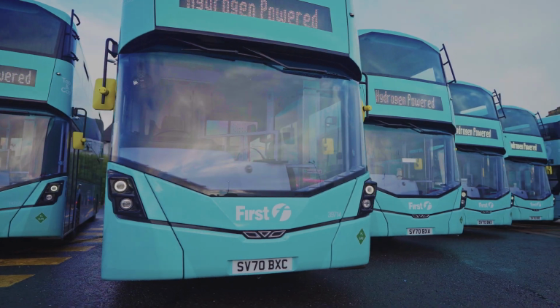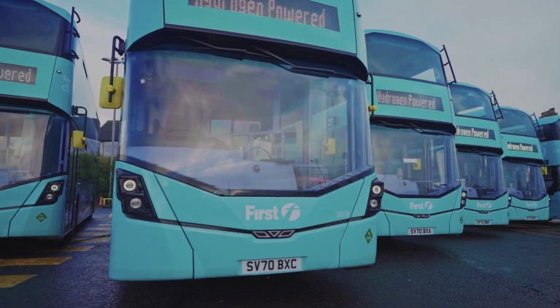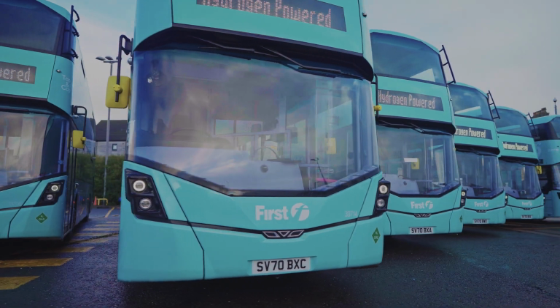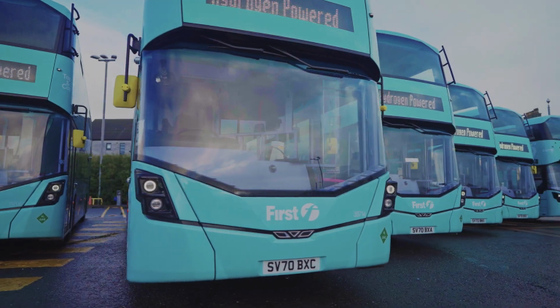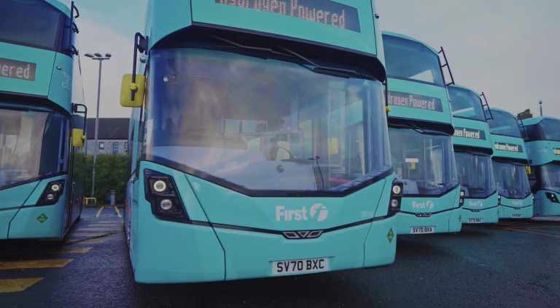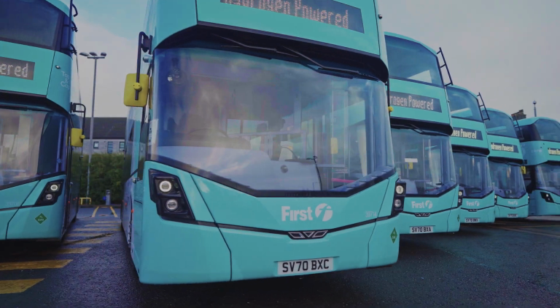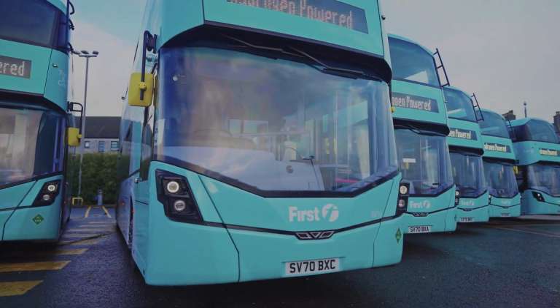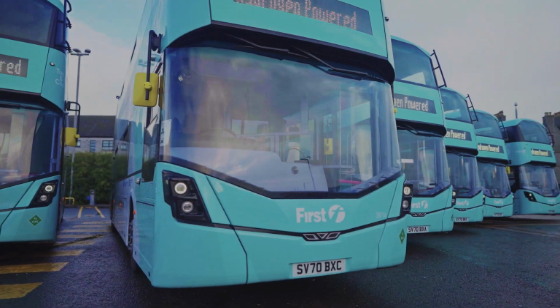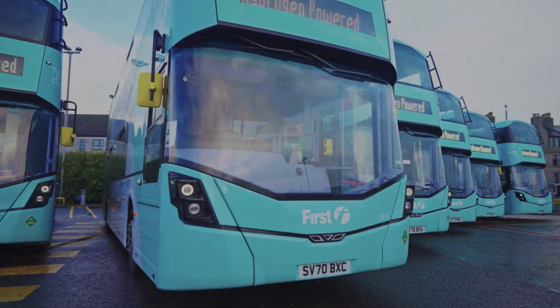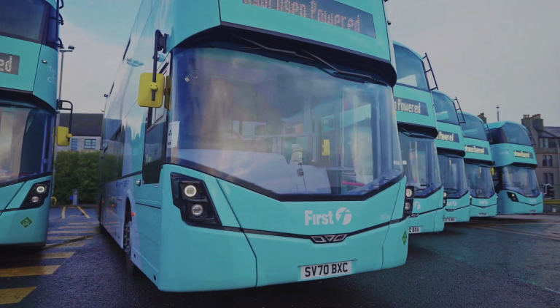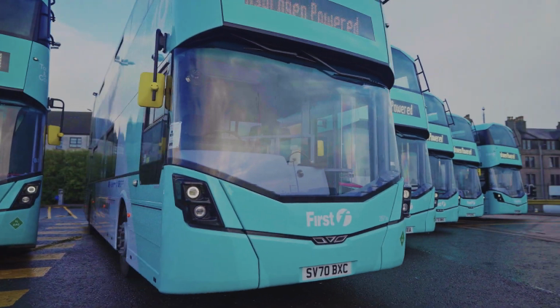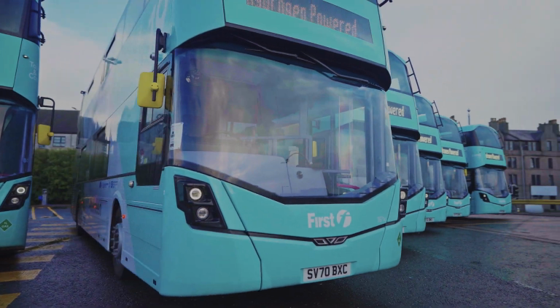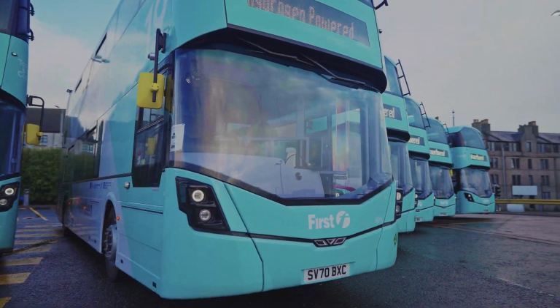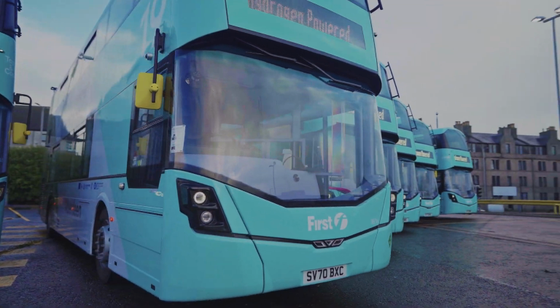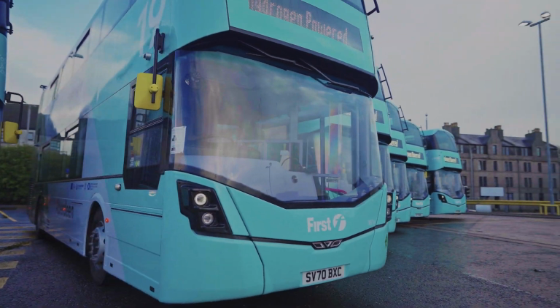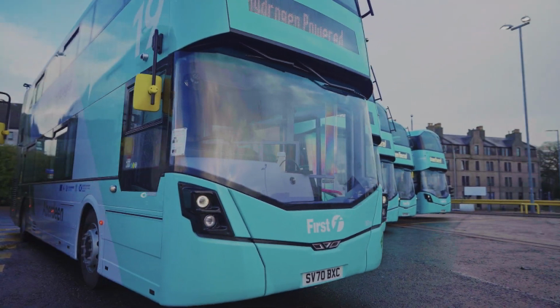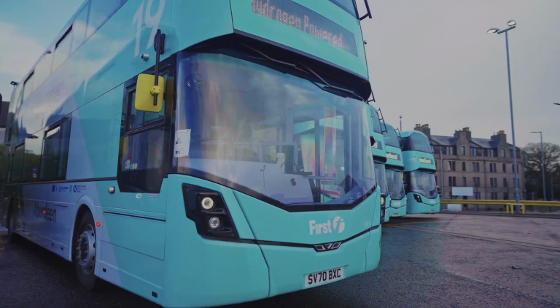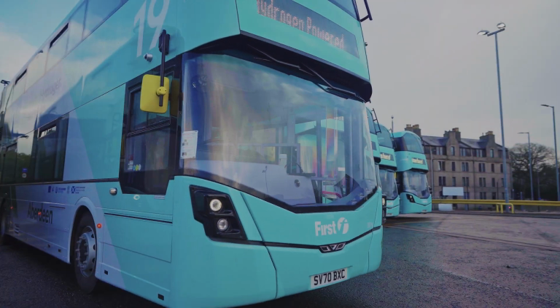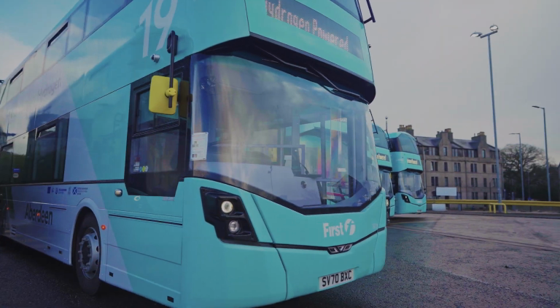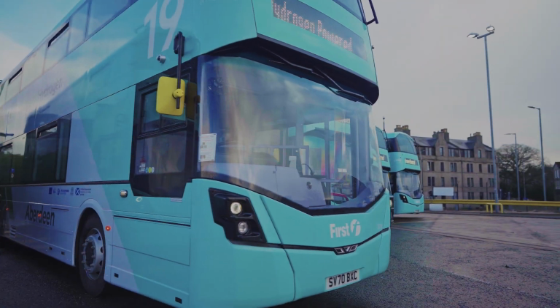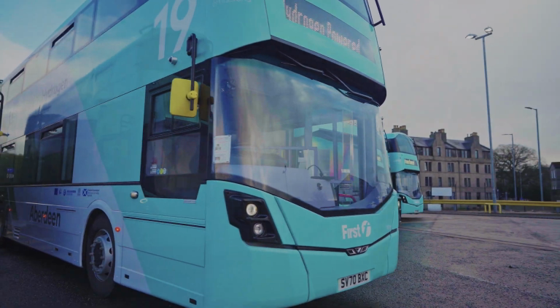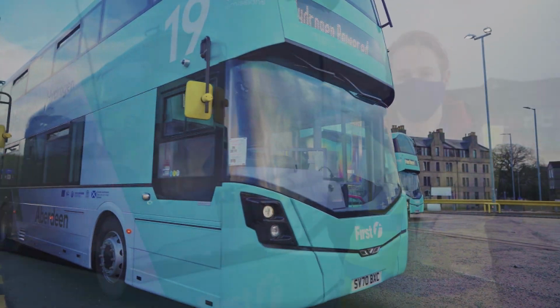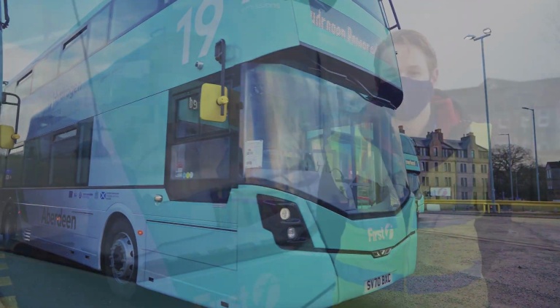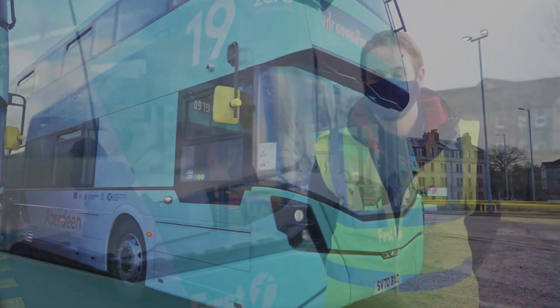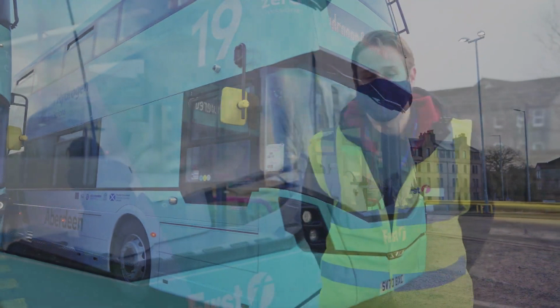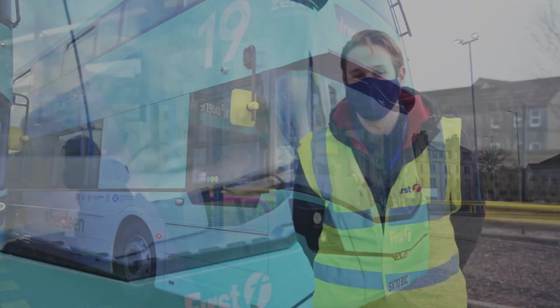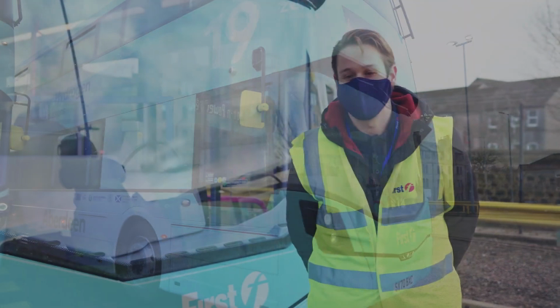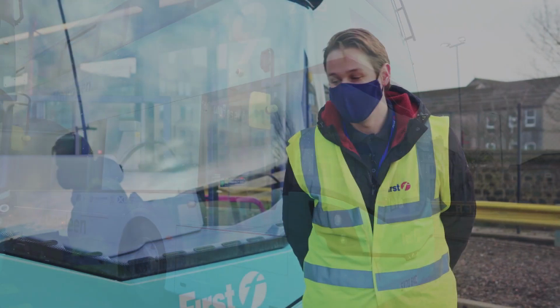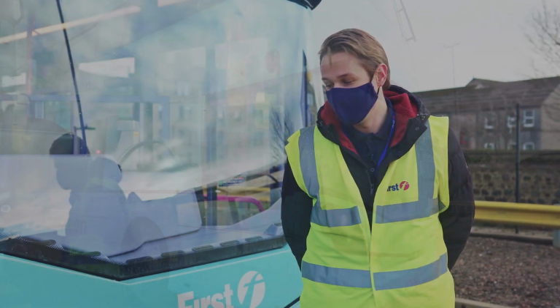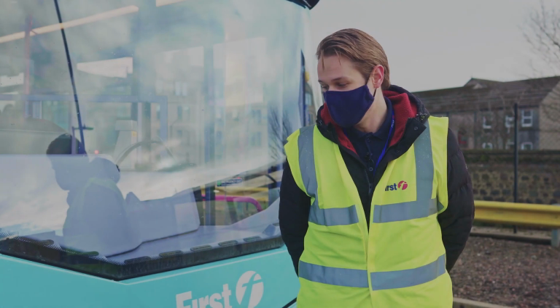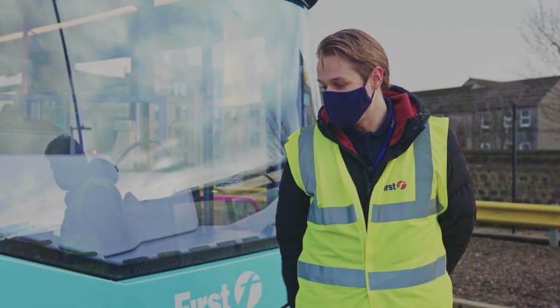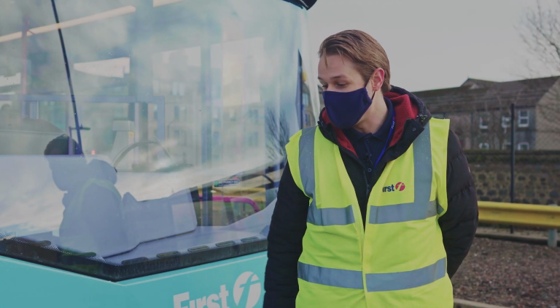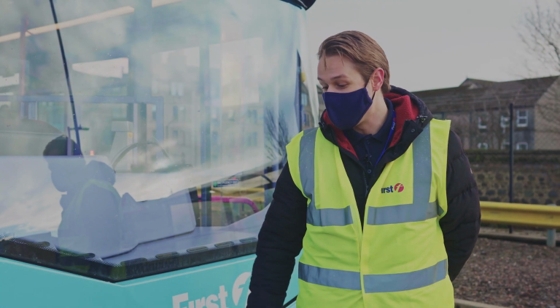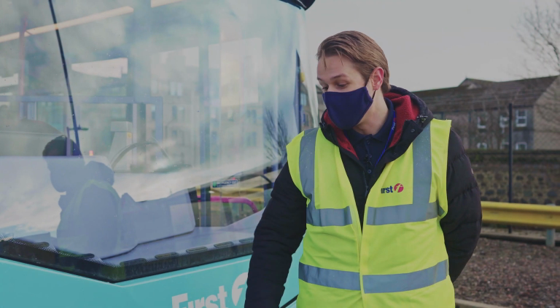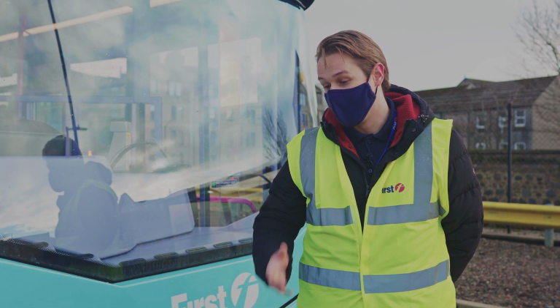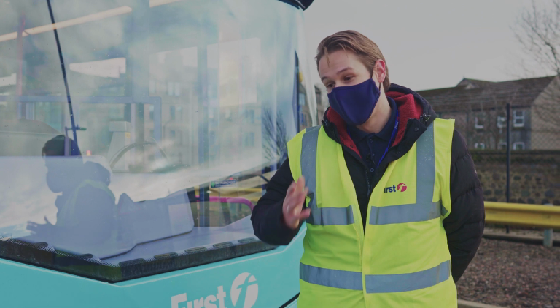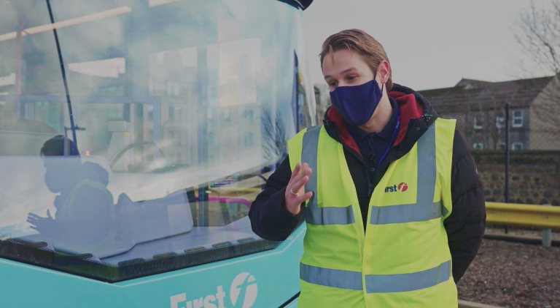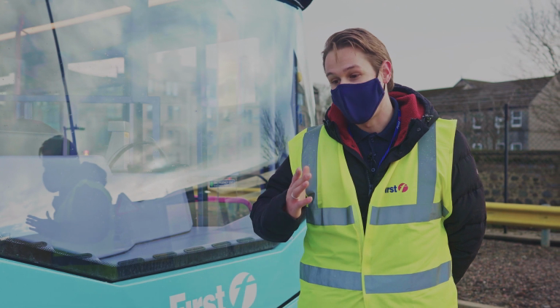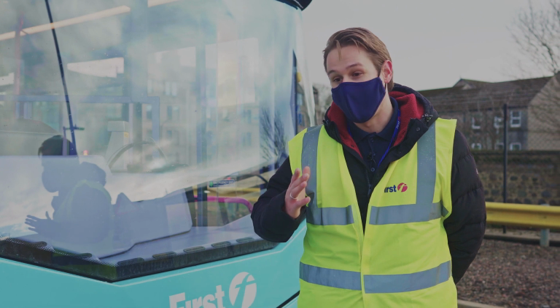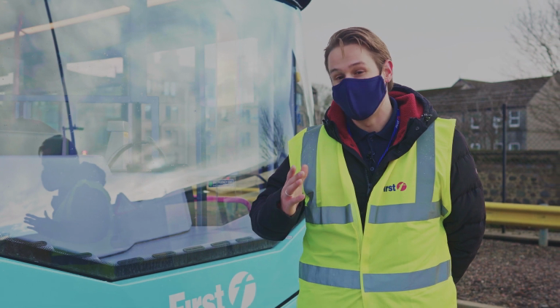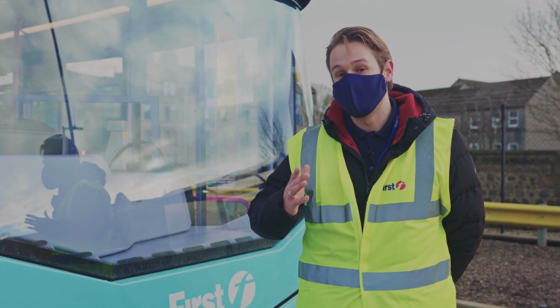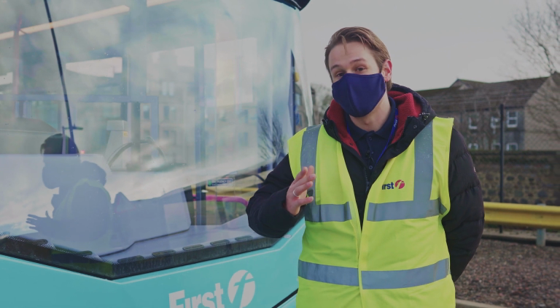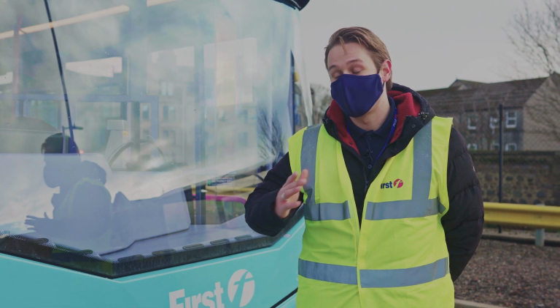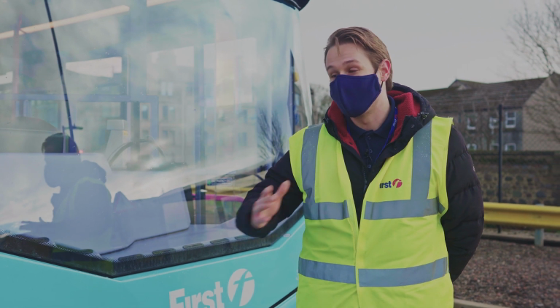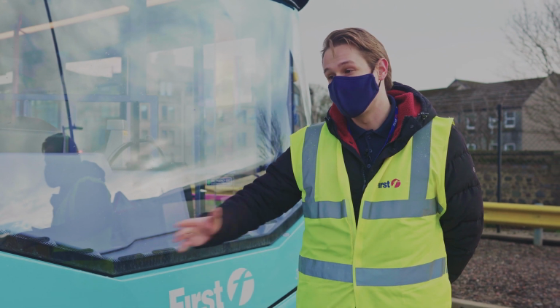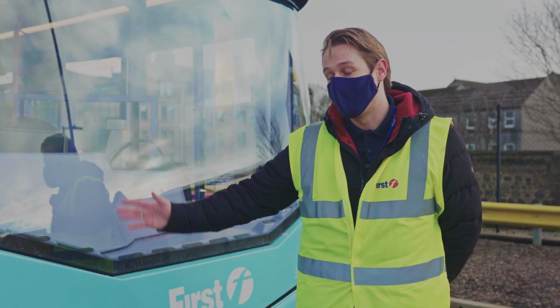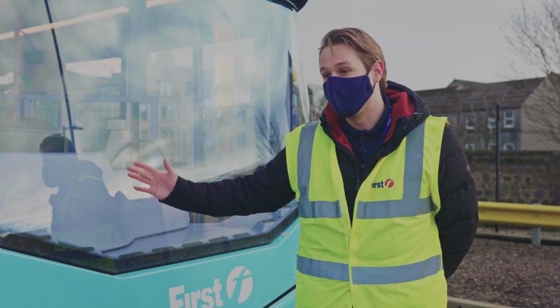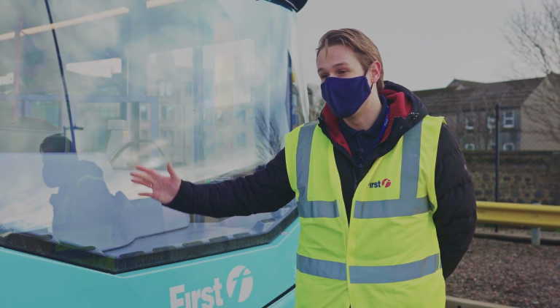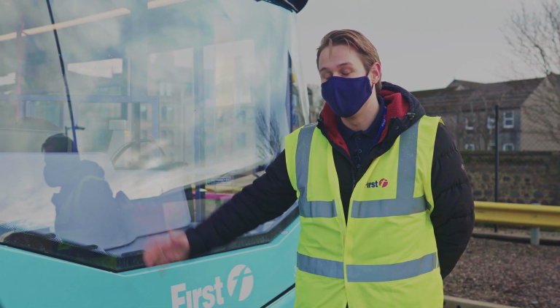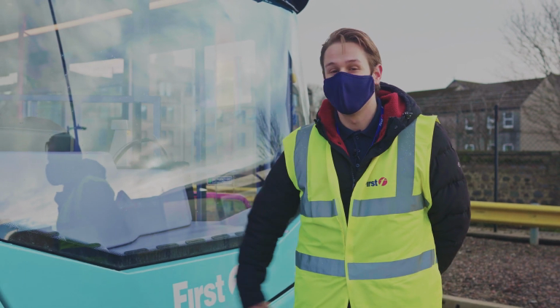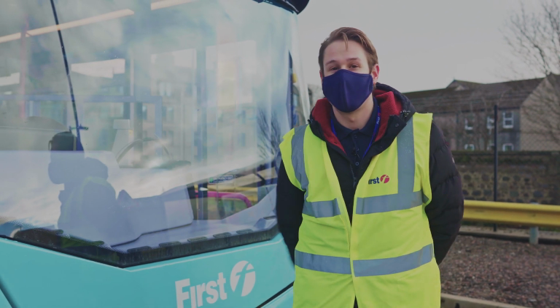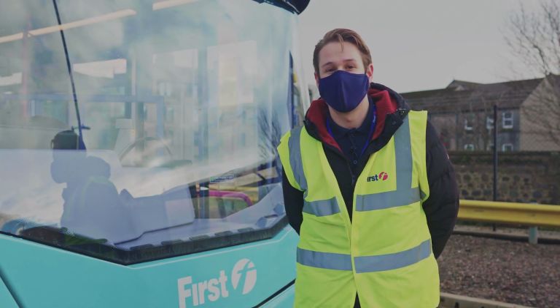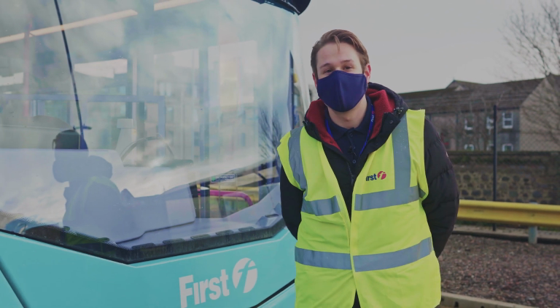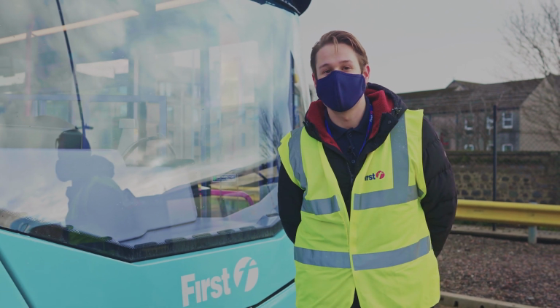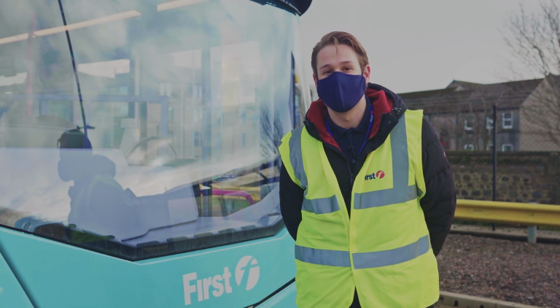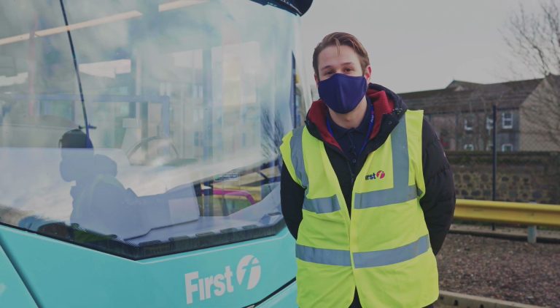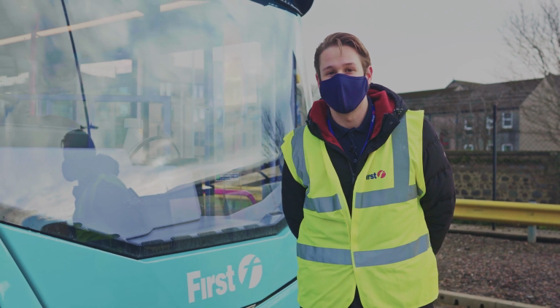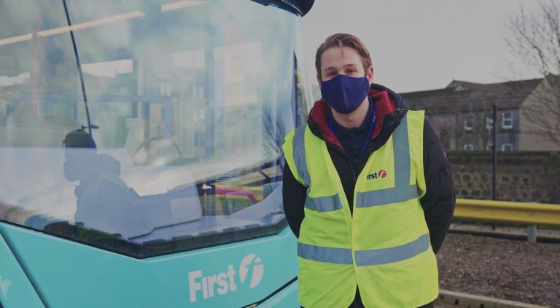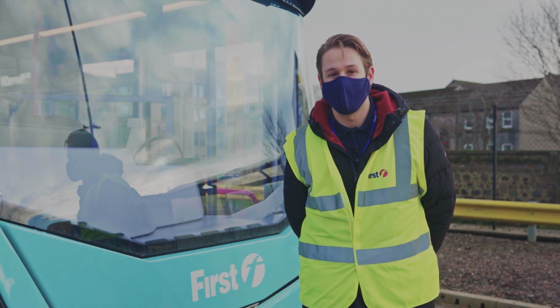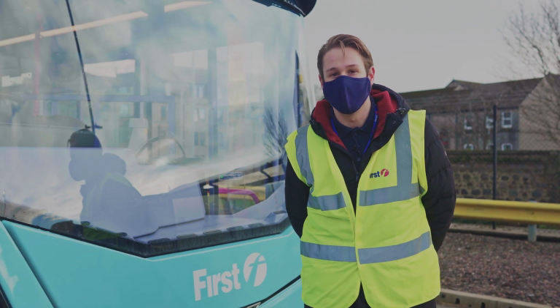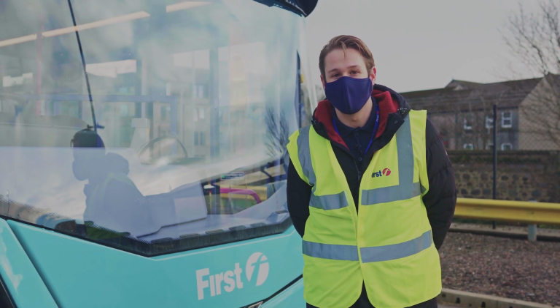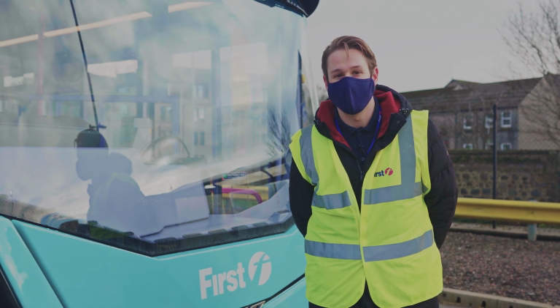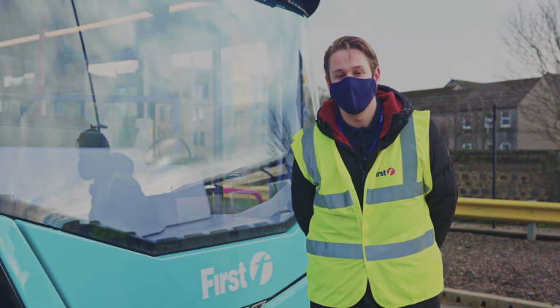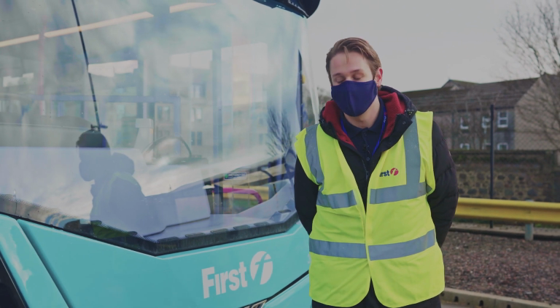Hi, I'm Michael Smith and I'm the engineering manager at First Aberdeen. I'd like to introduce you to our new hydrogen double-decker vehicles.